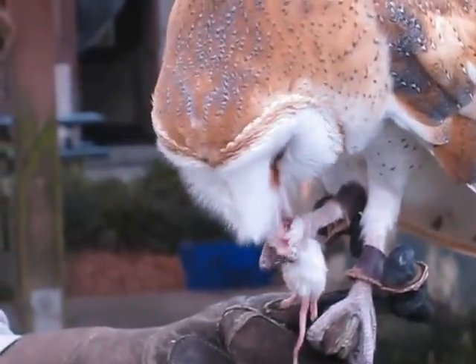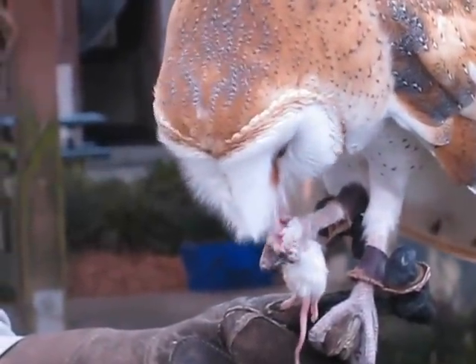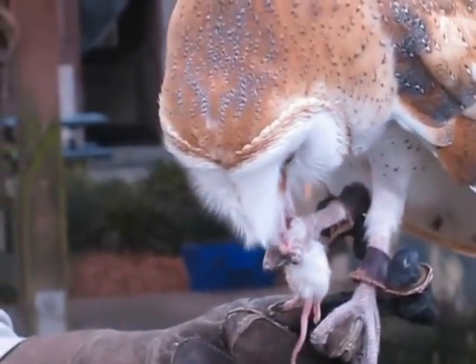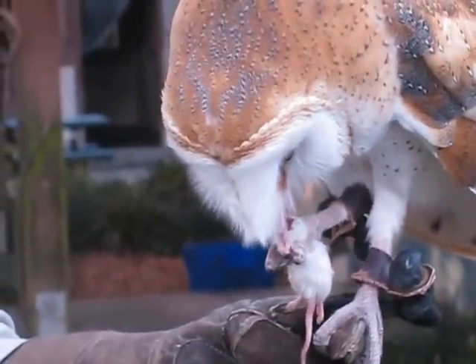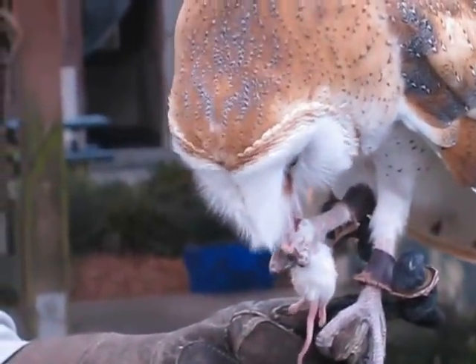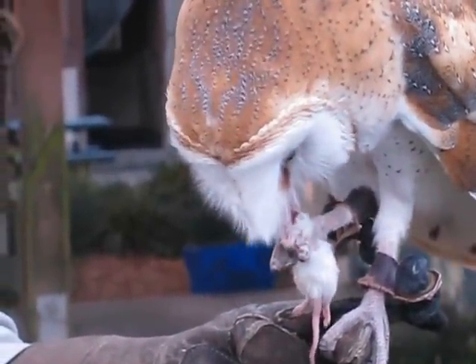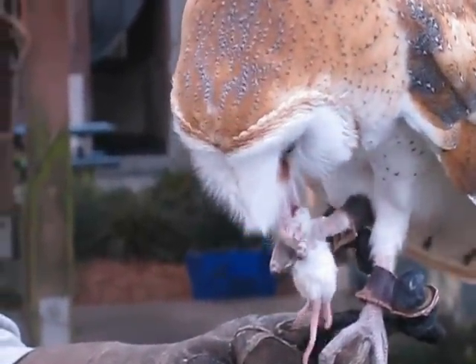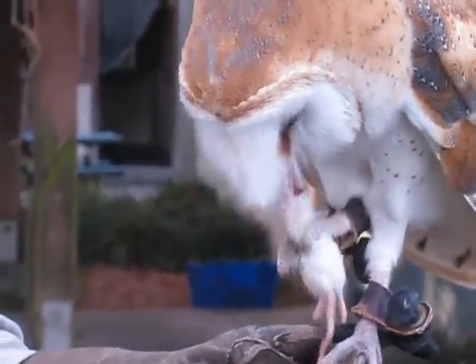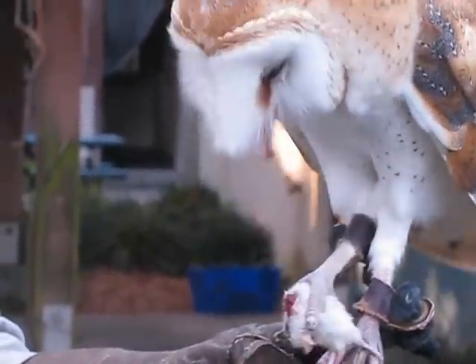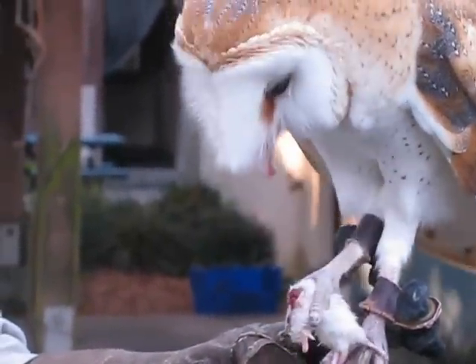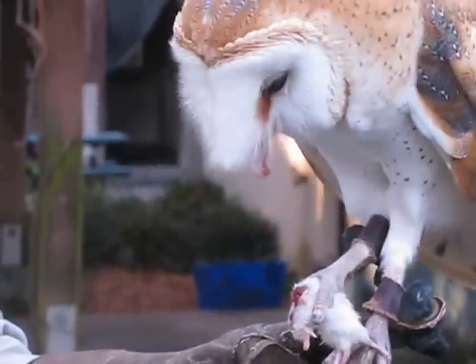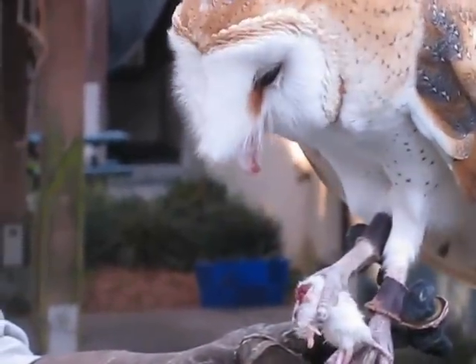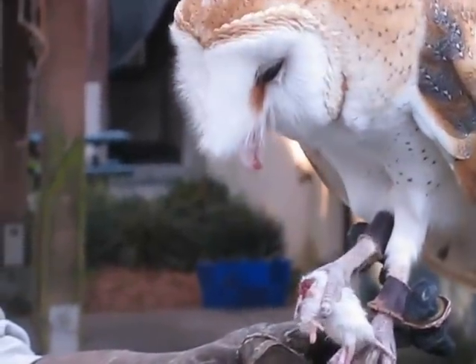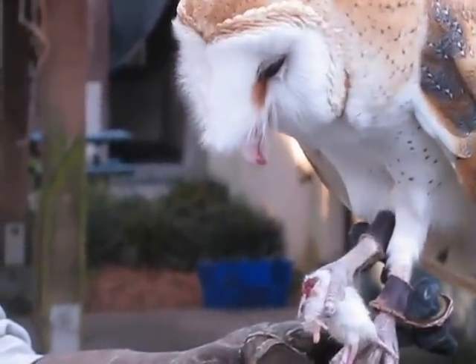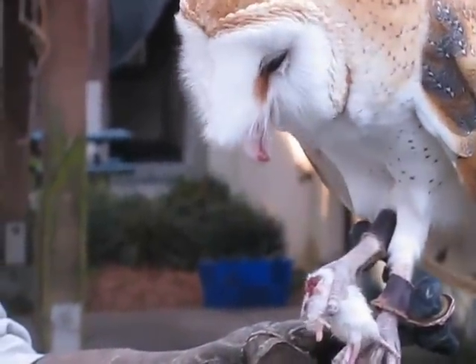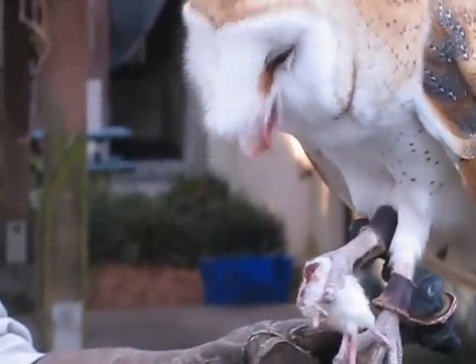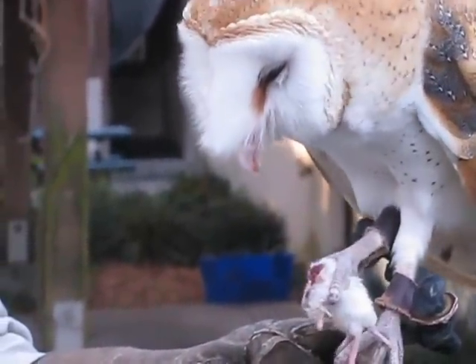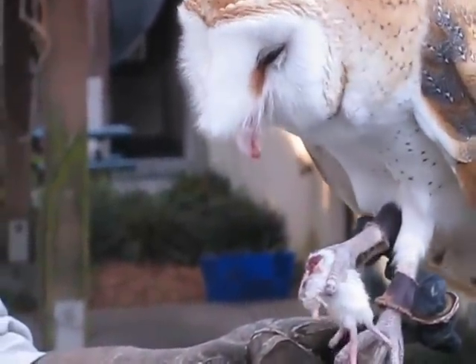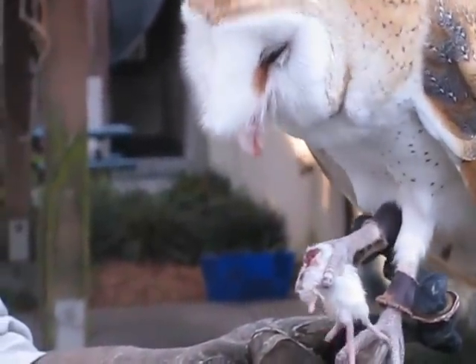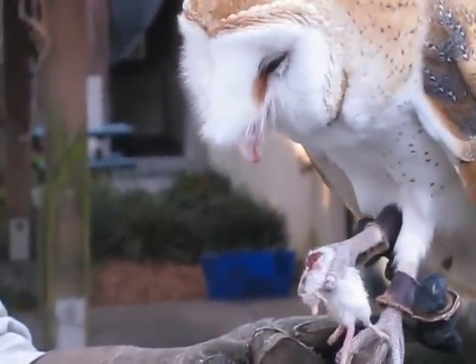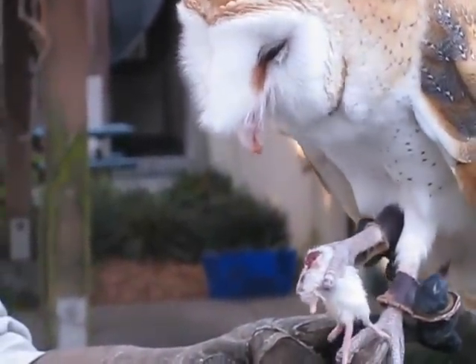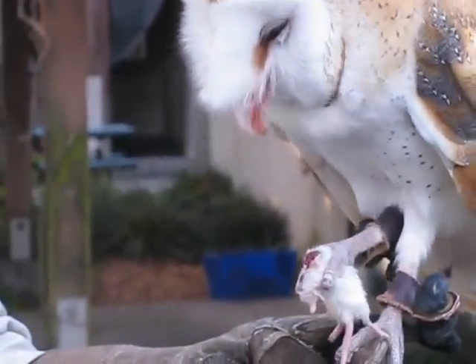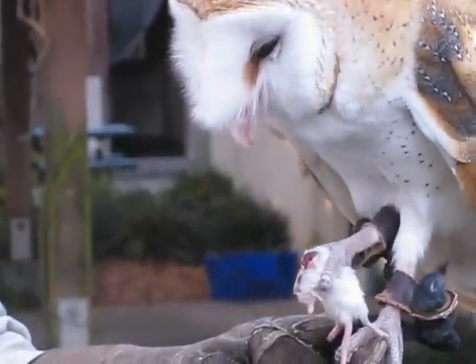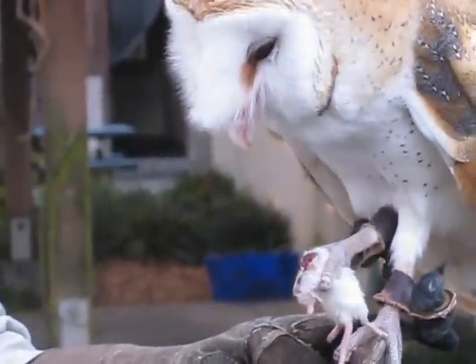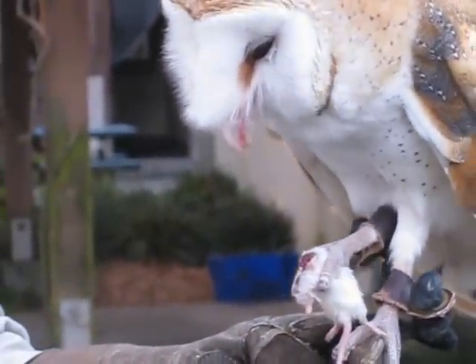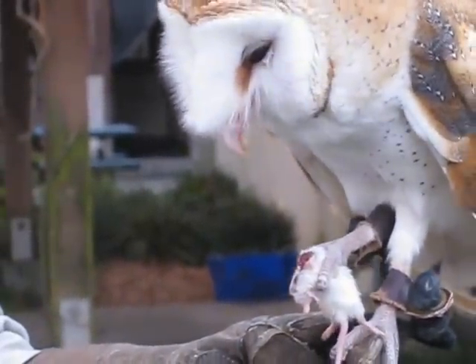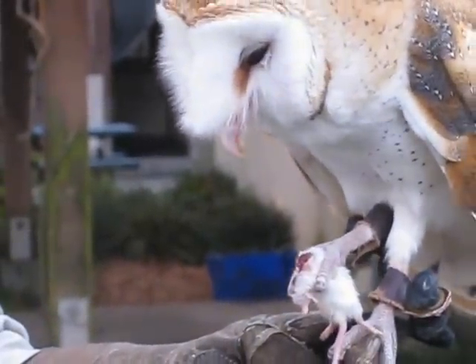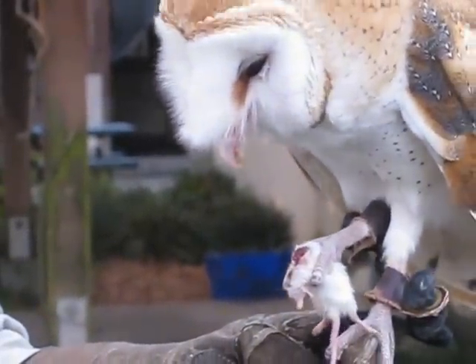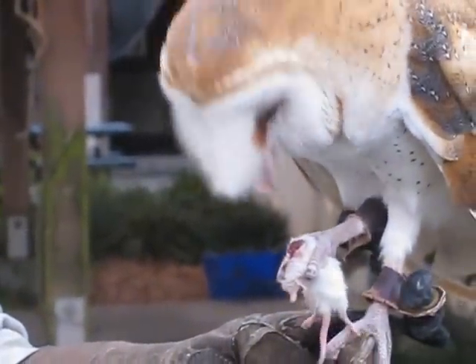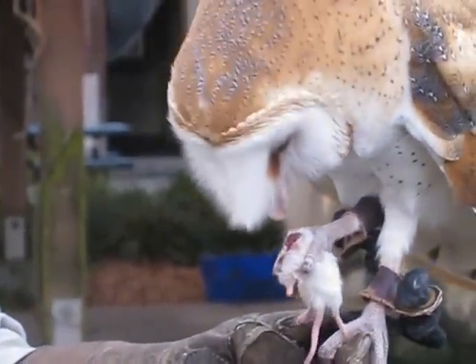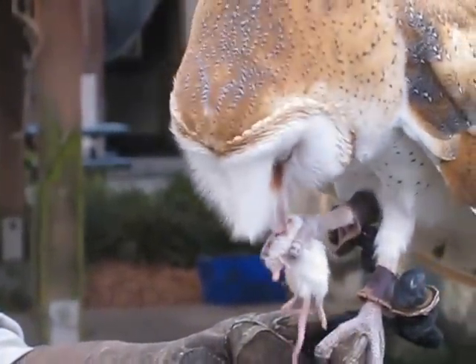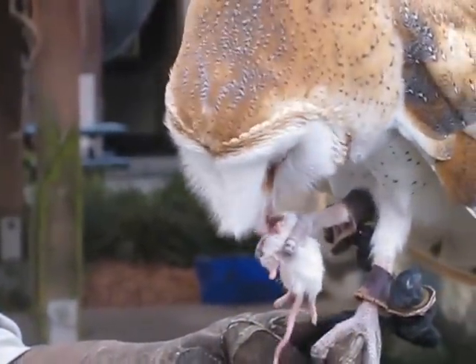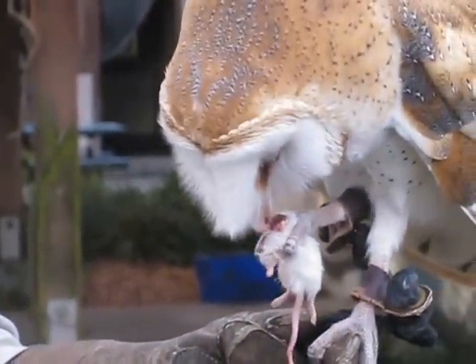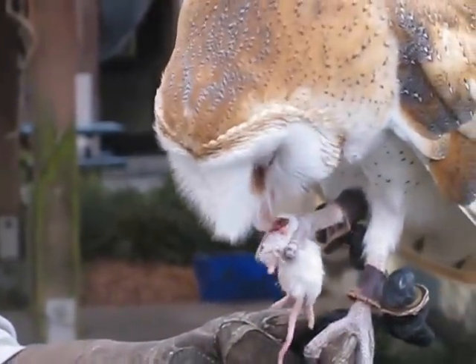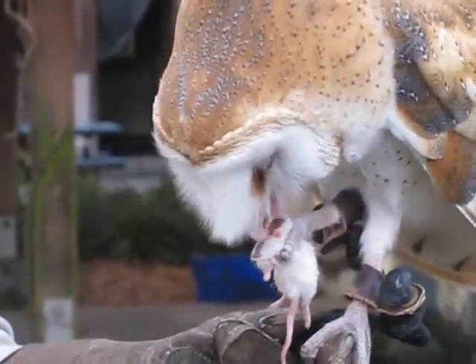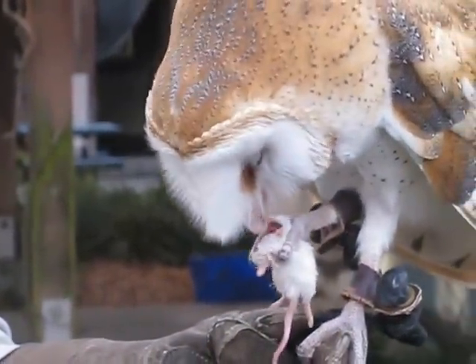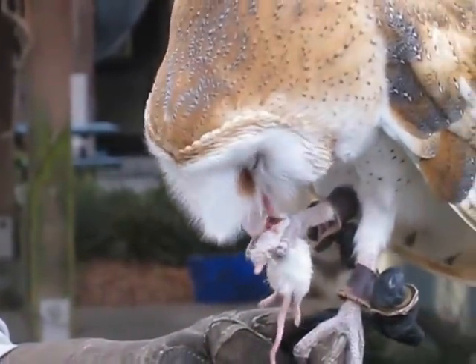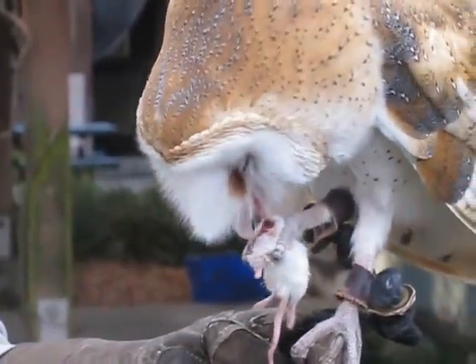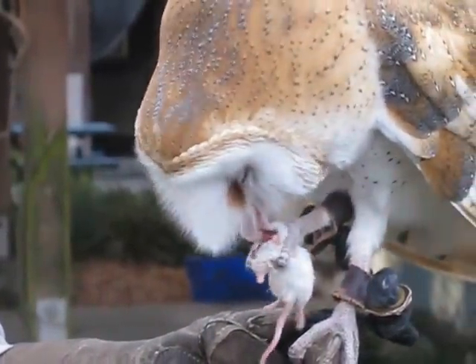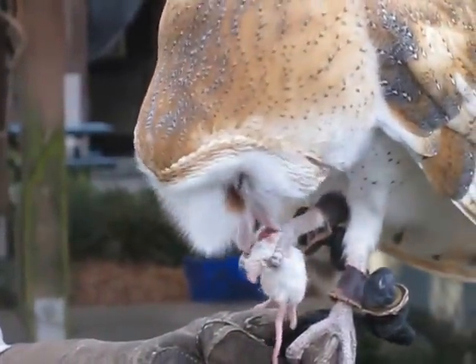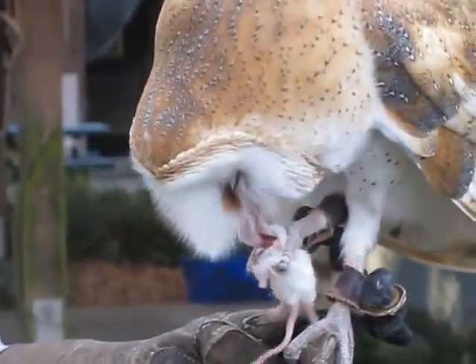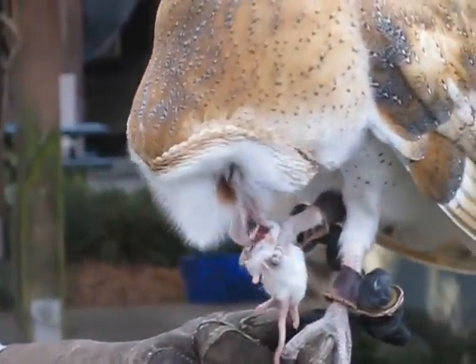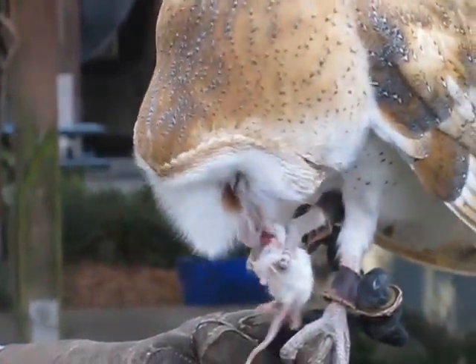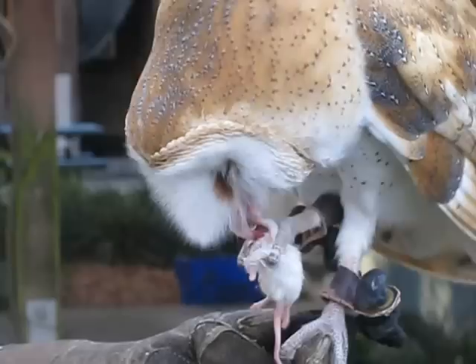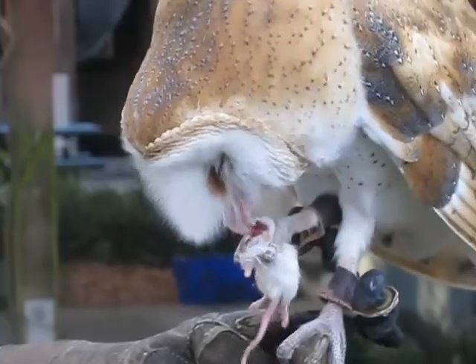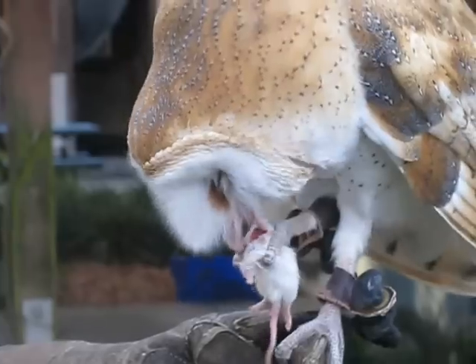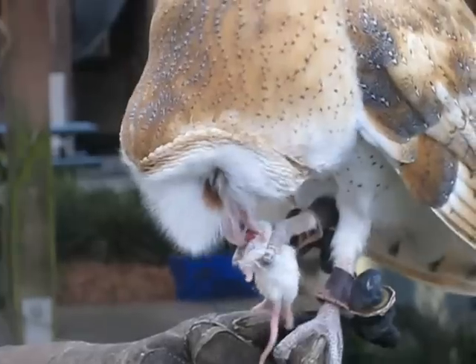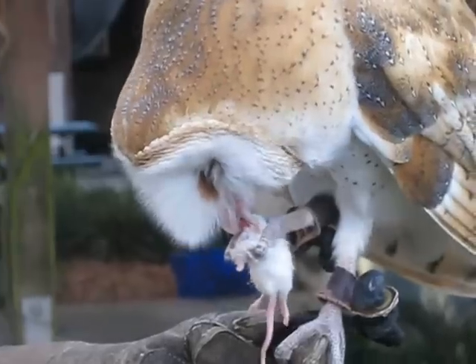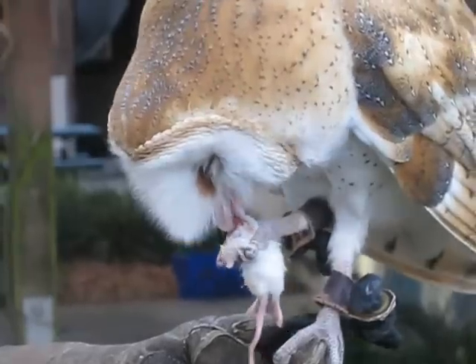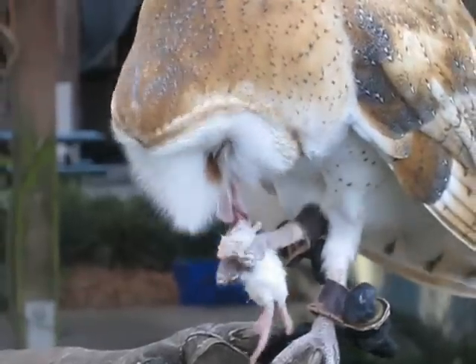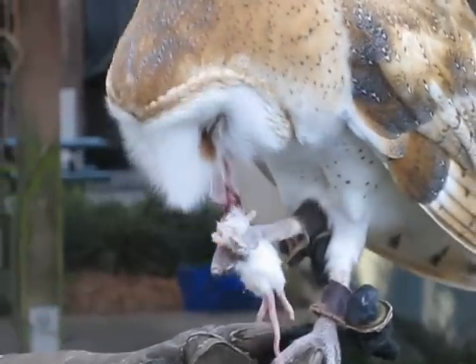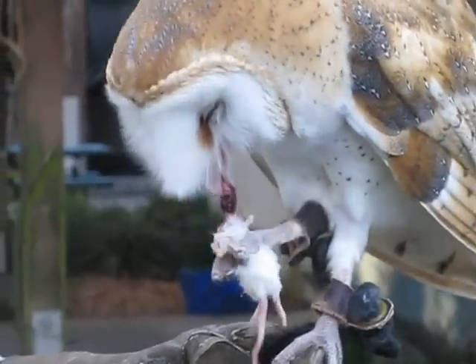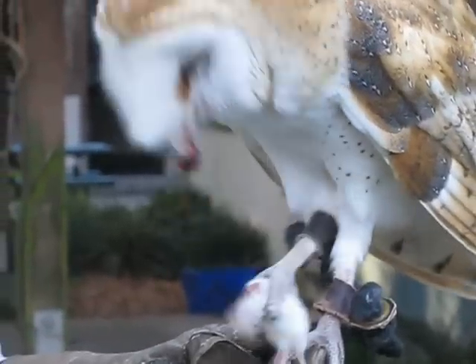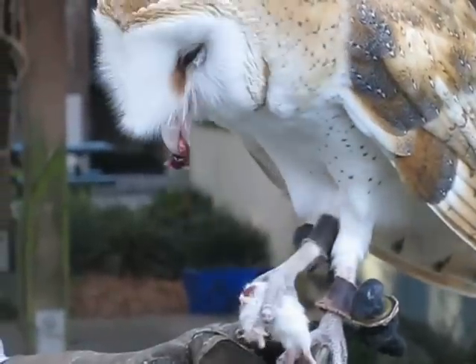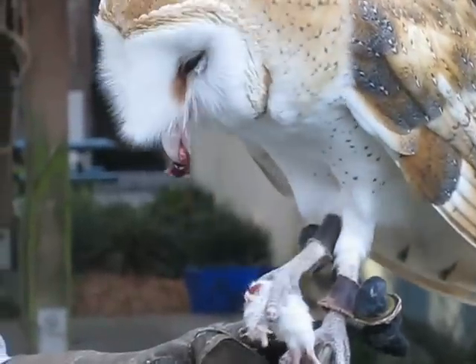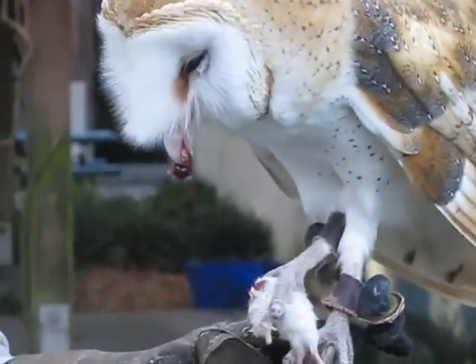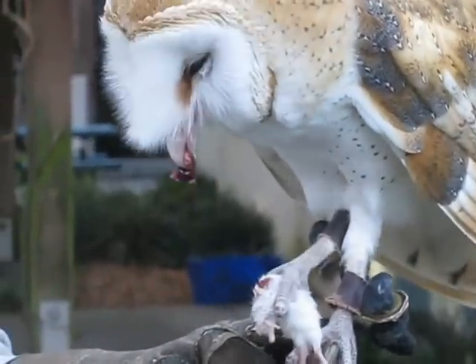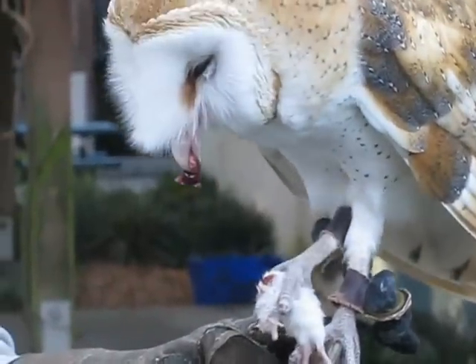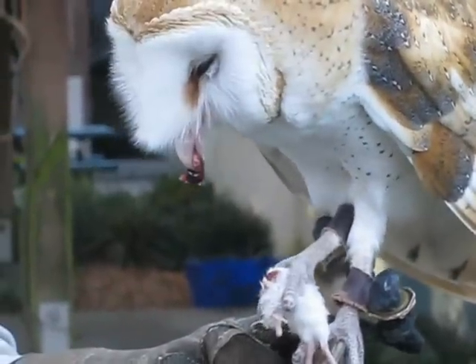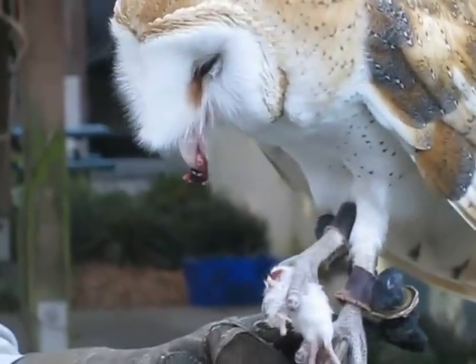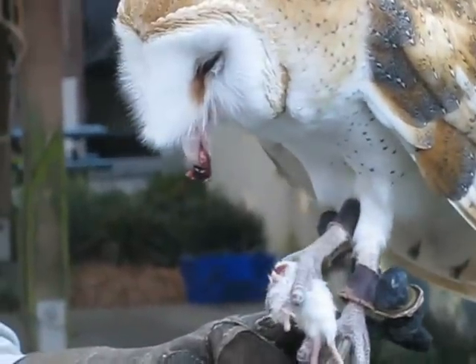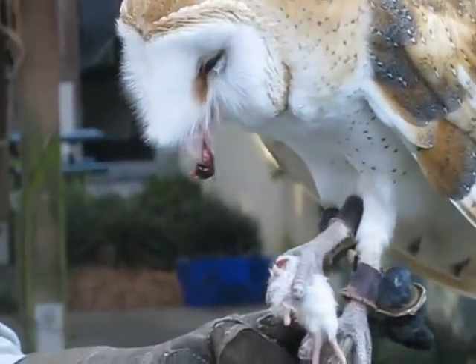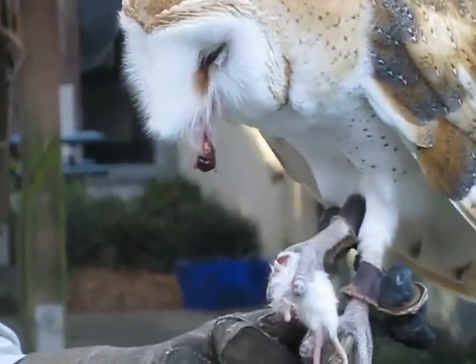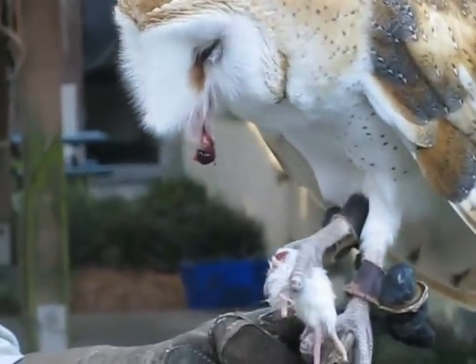It's a little gross, but I don't blame him for not wanting to eat the intestines. It's where all the waste is.